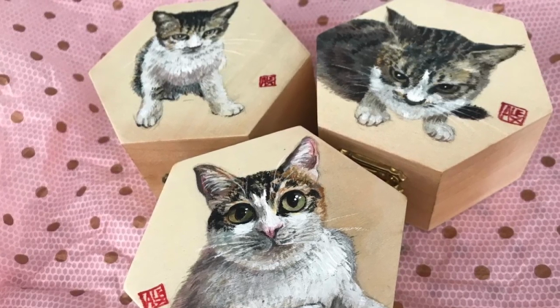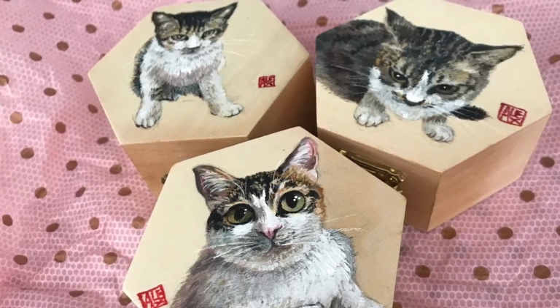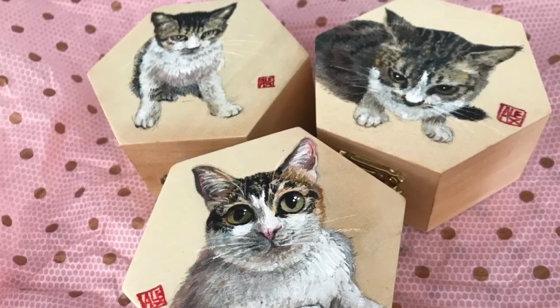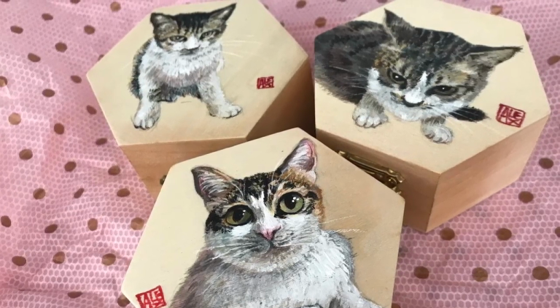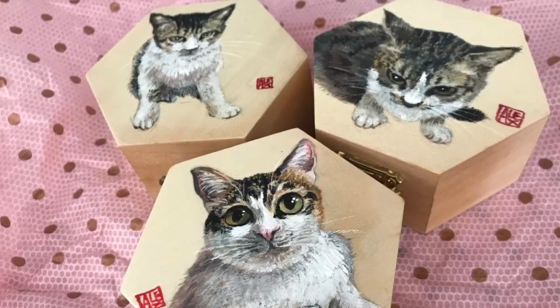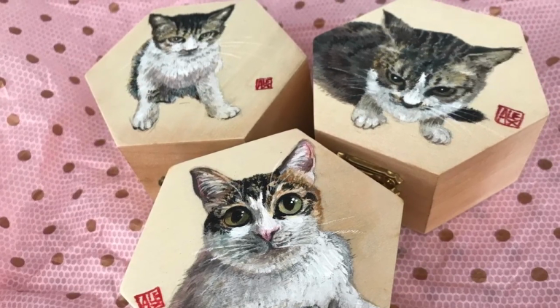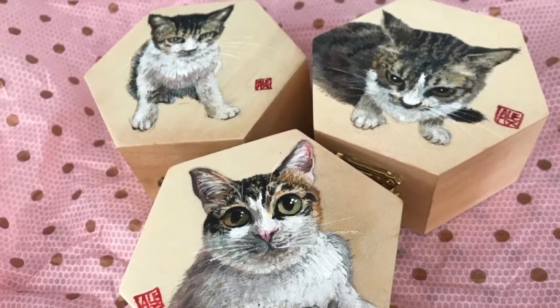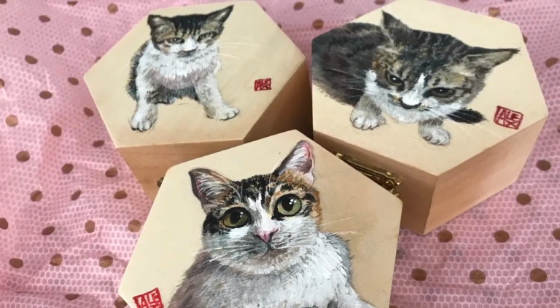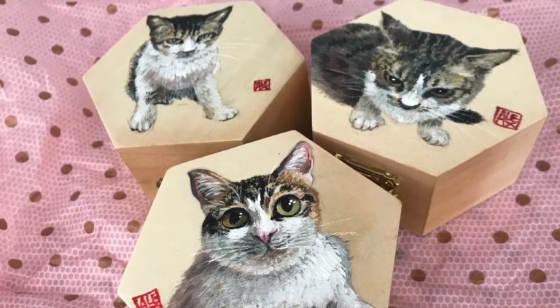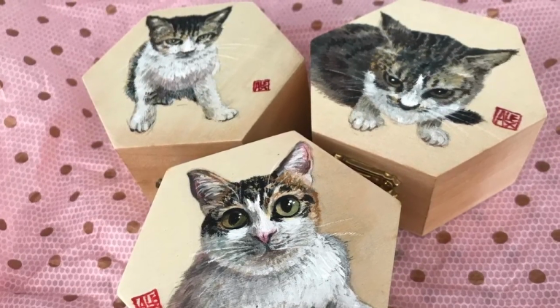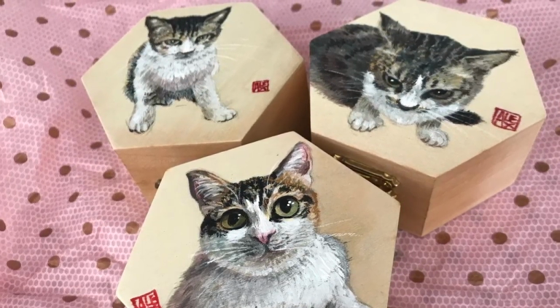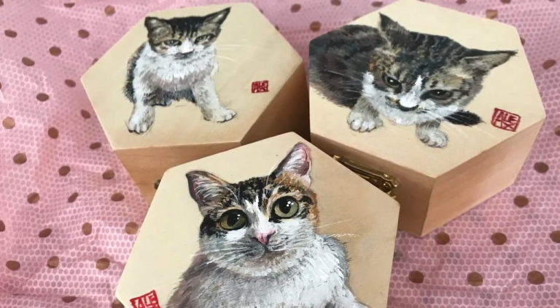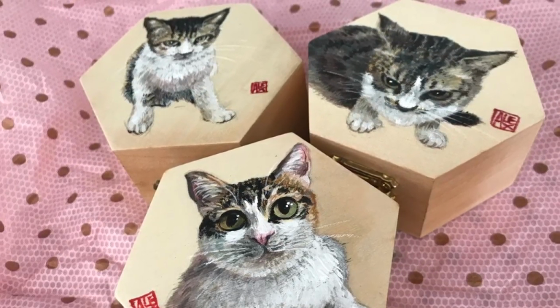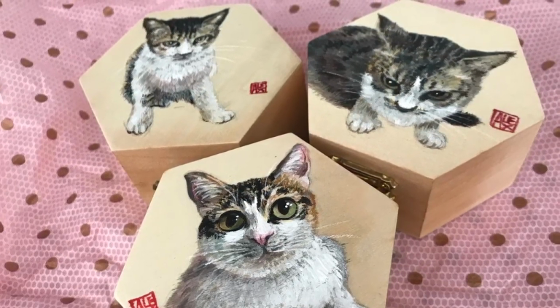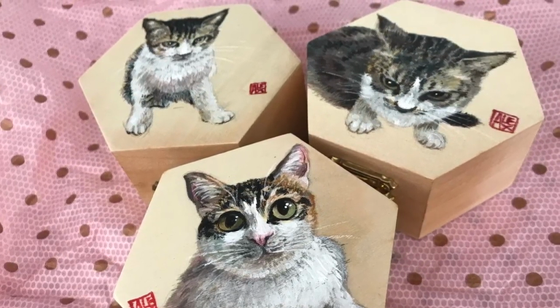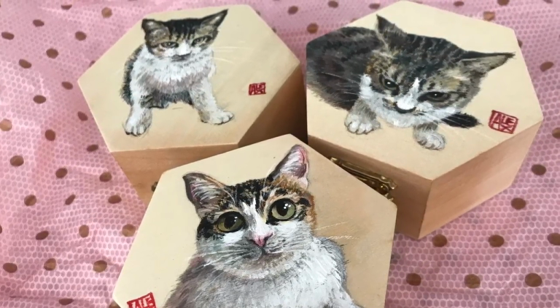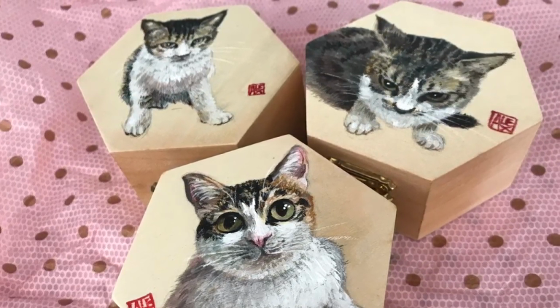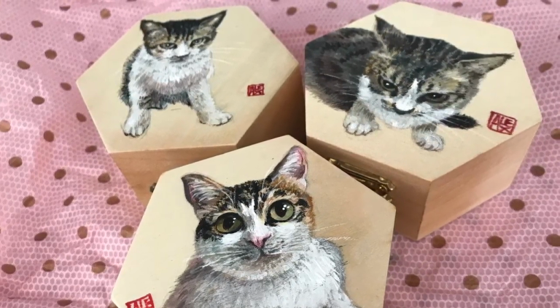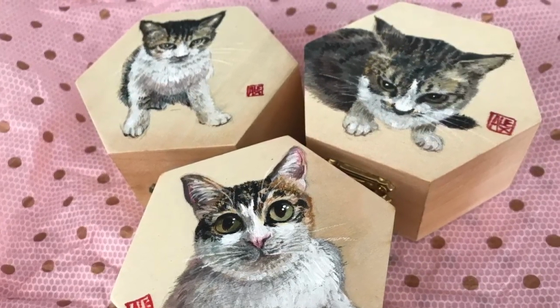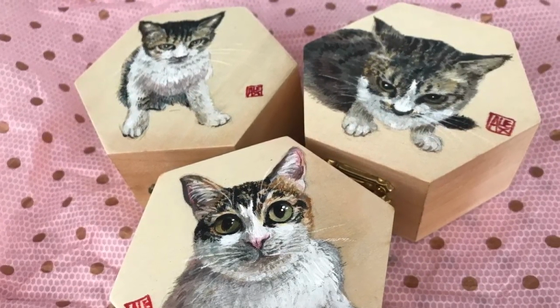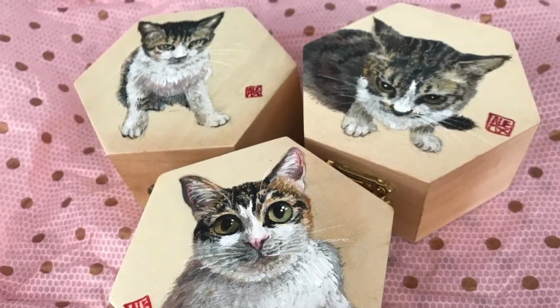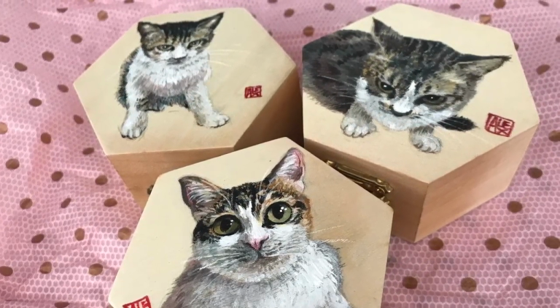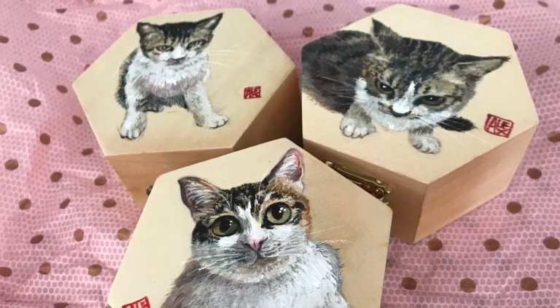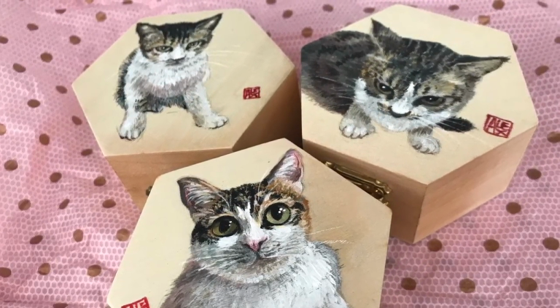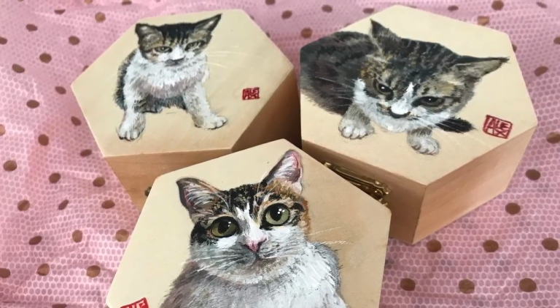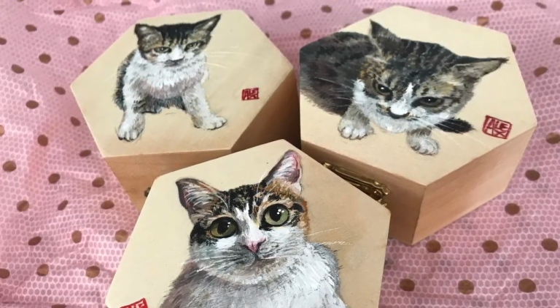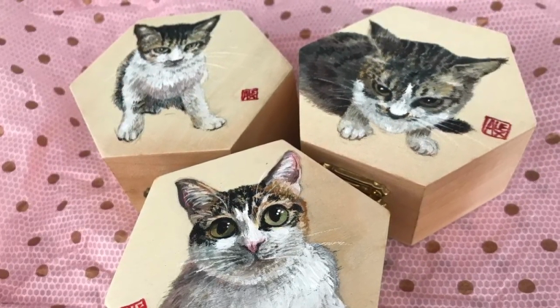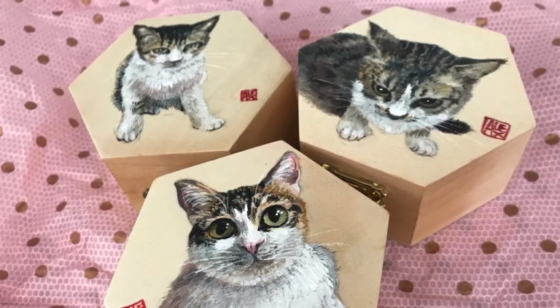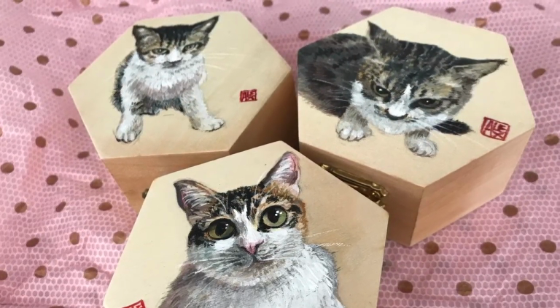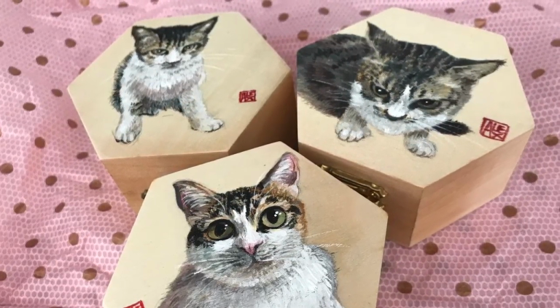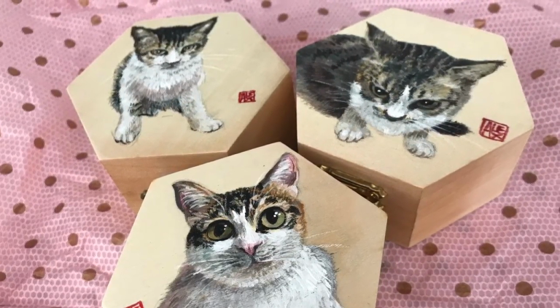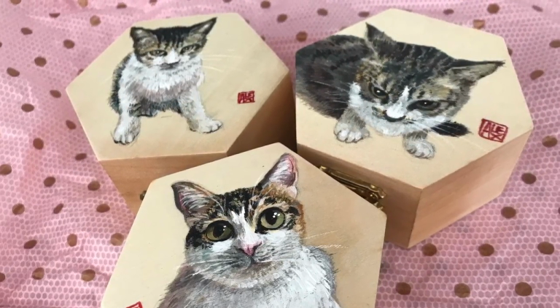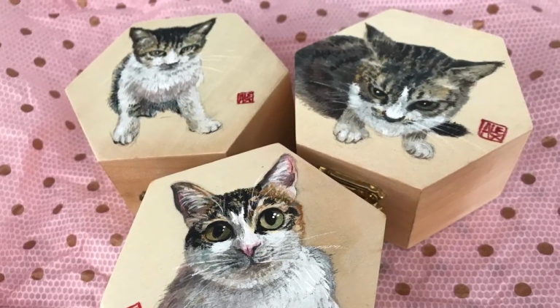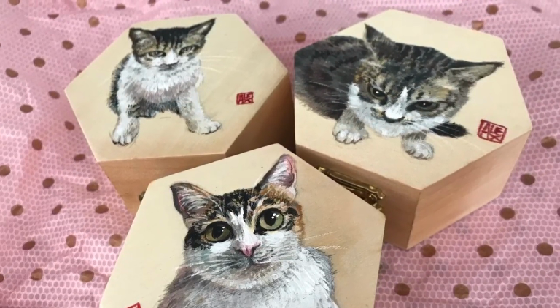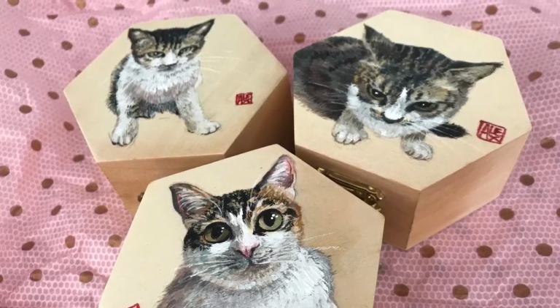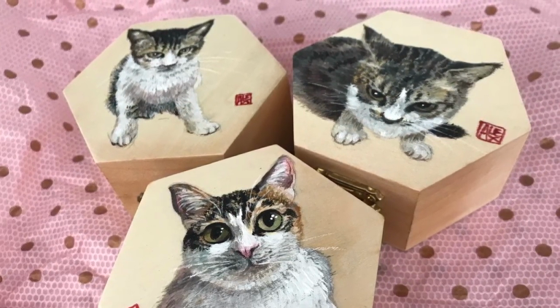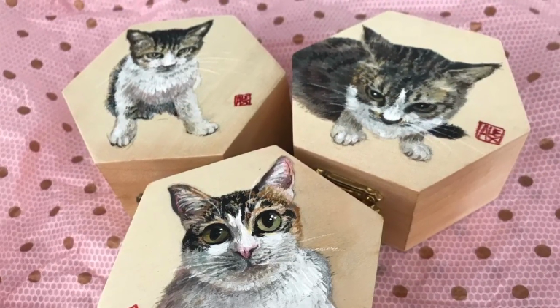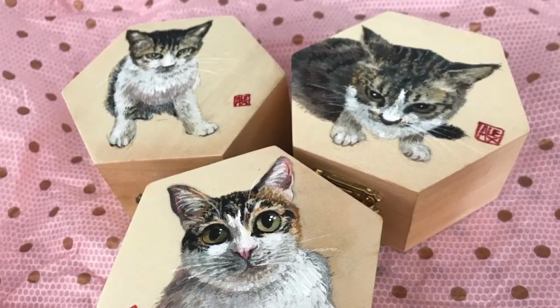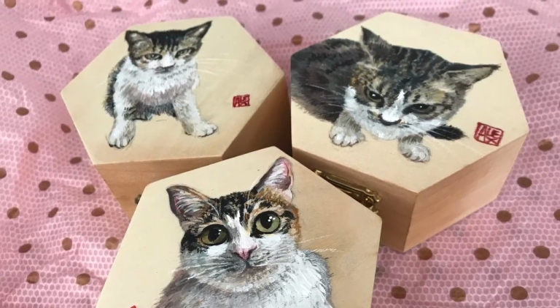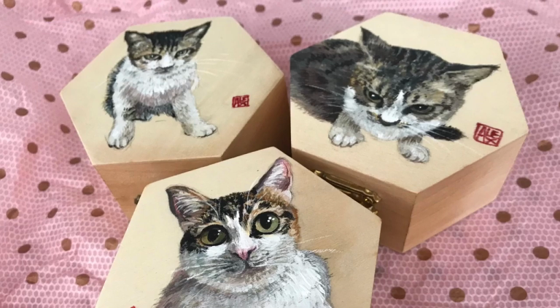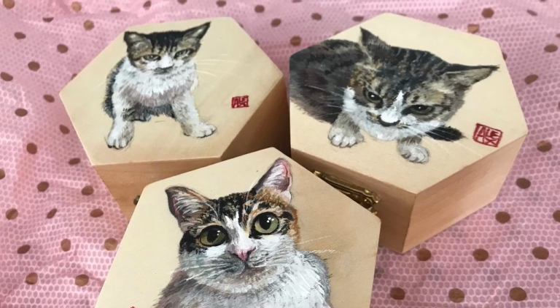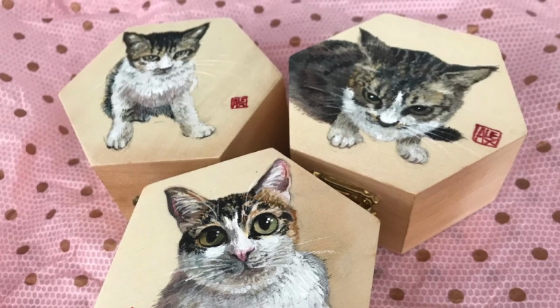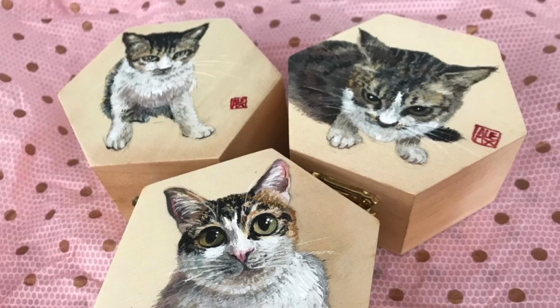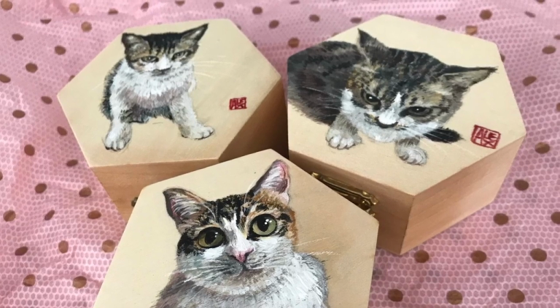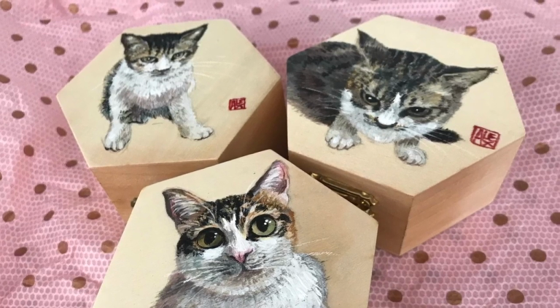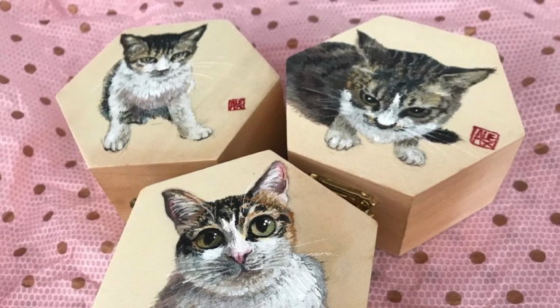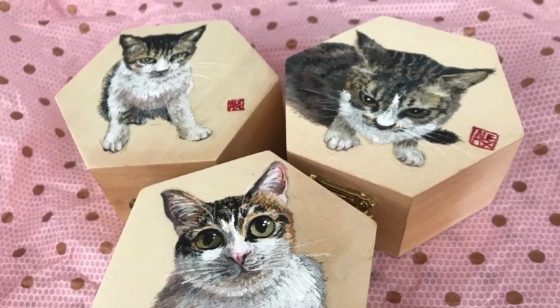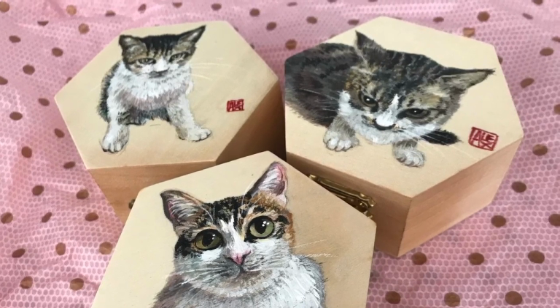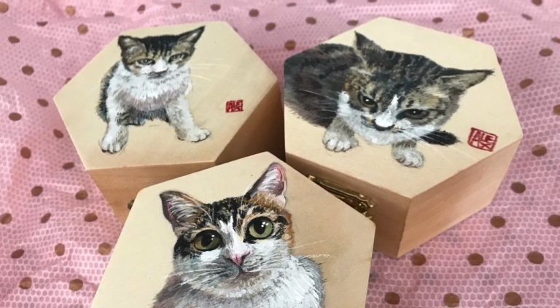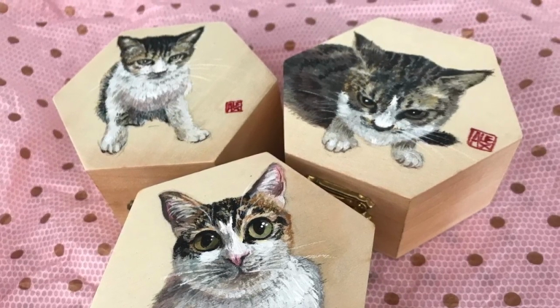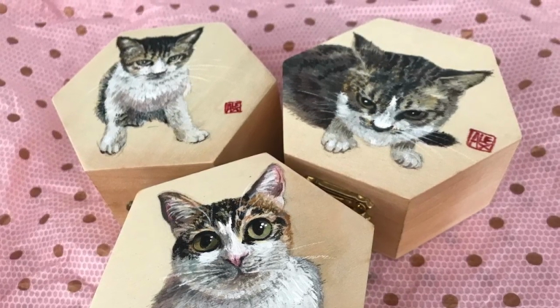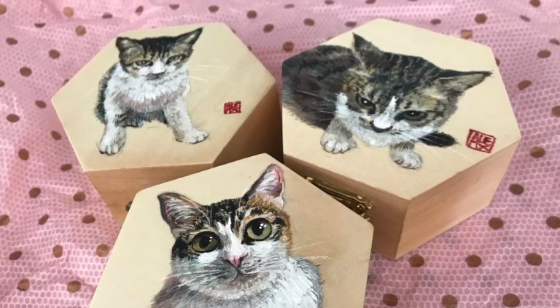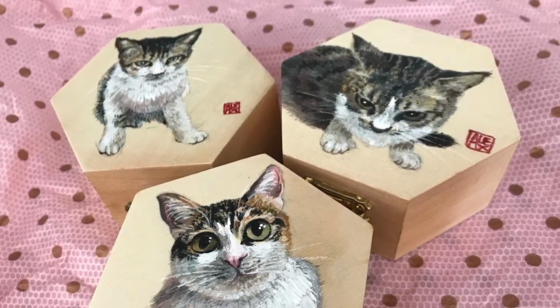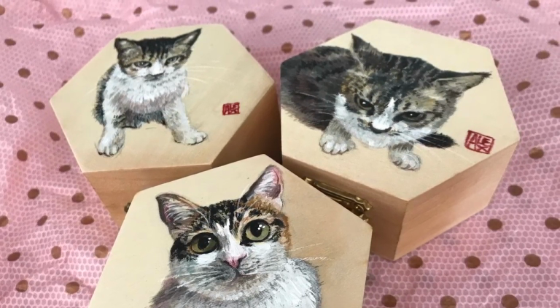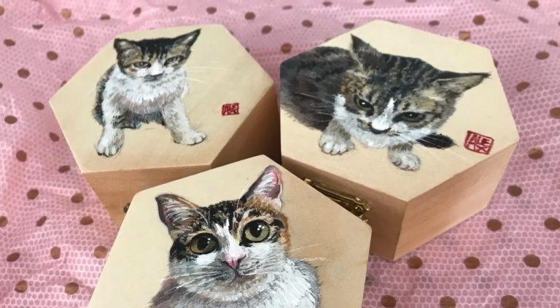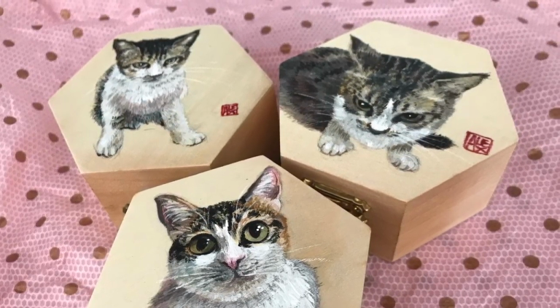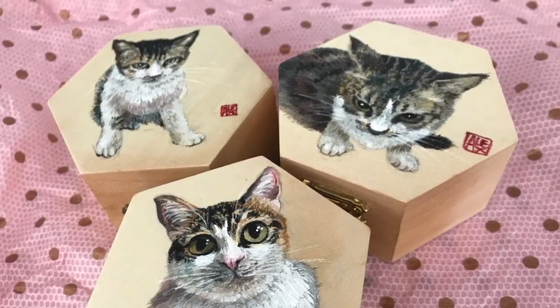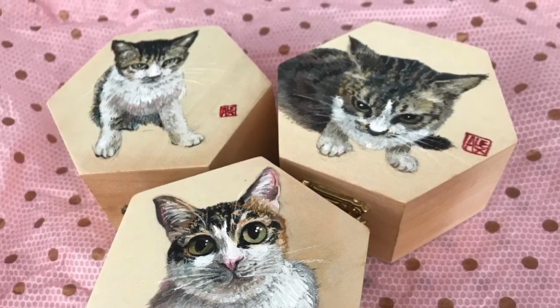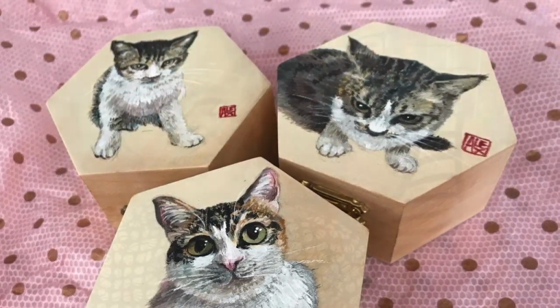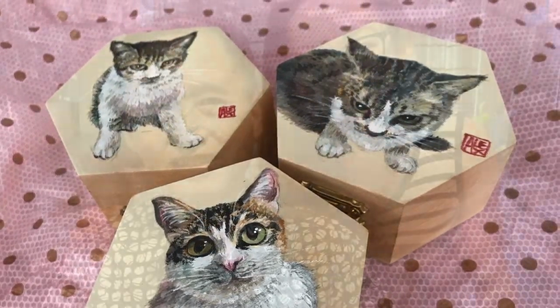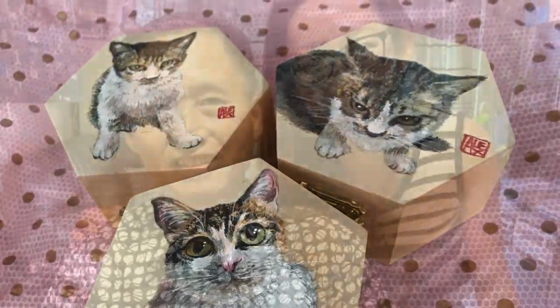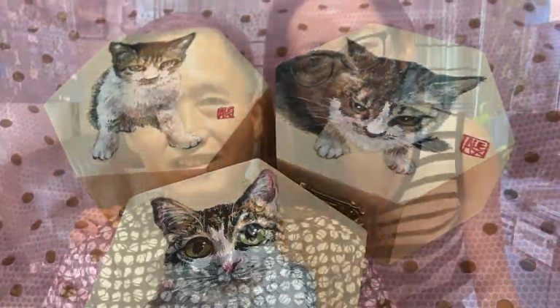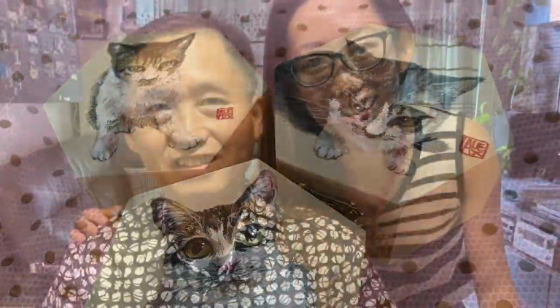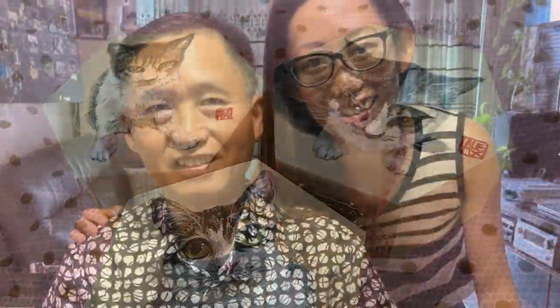Hello guys, this is Belika. I'm back with another video on how to decorate these beautiful little wooden boxes.